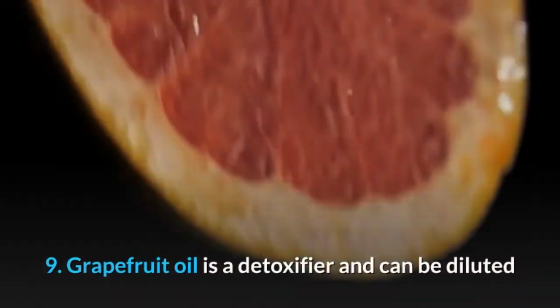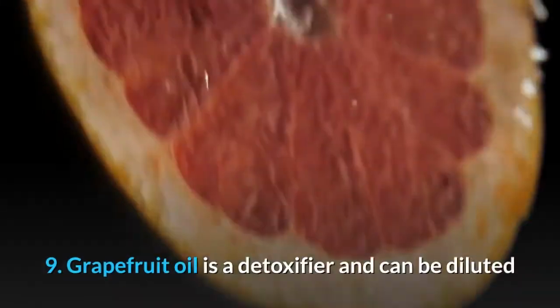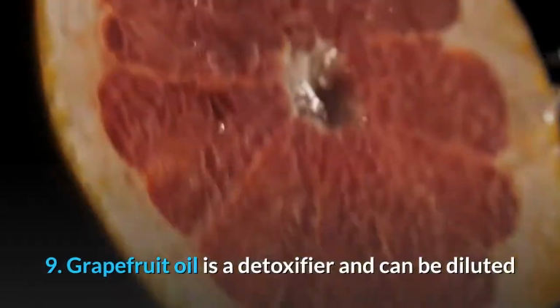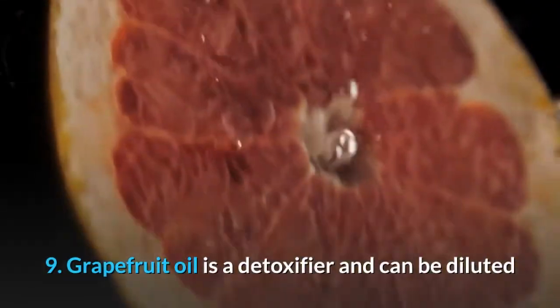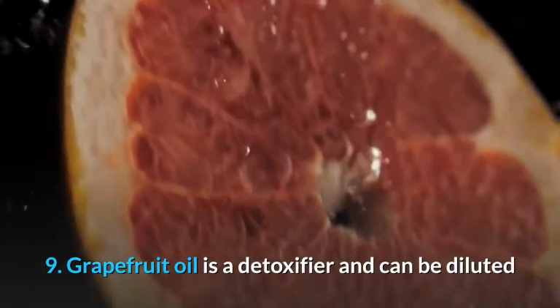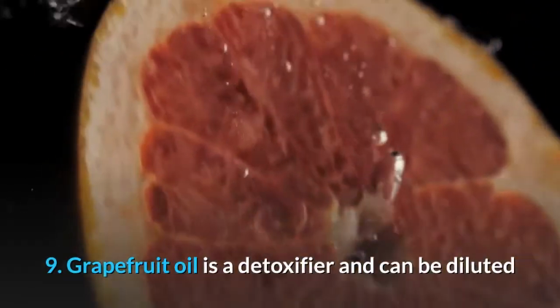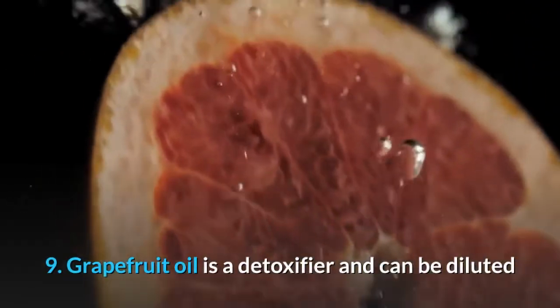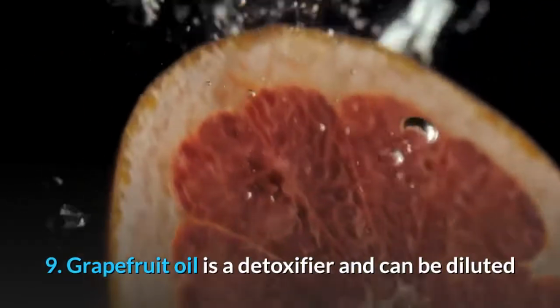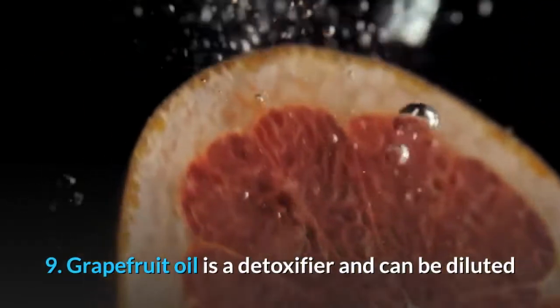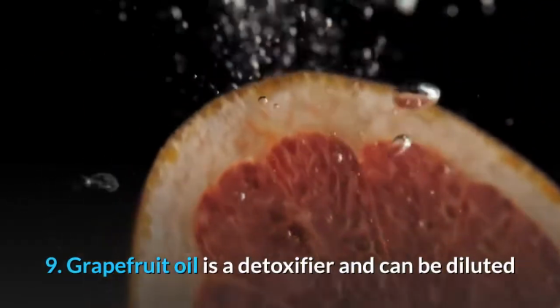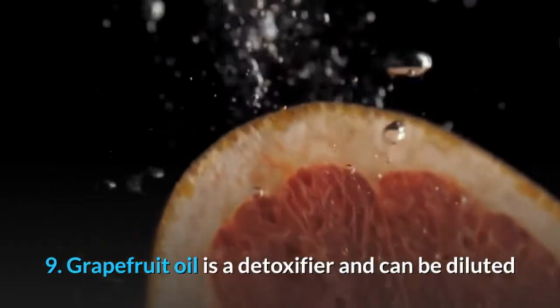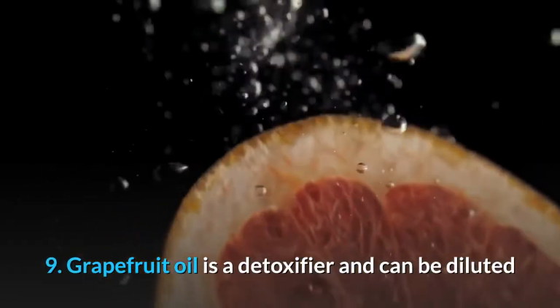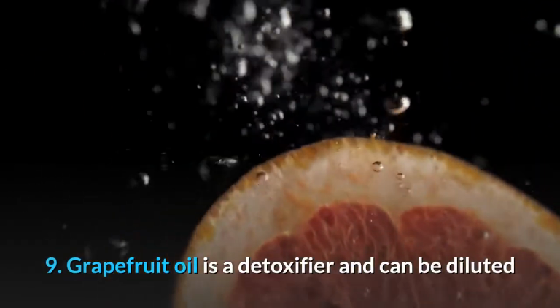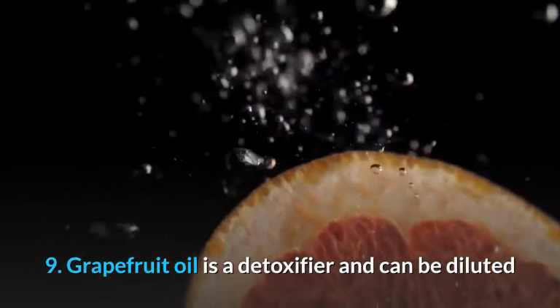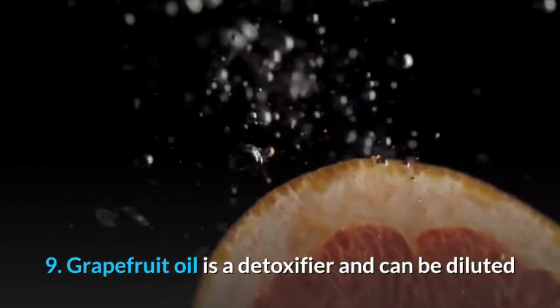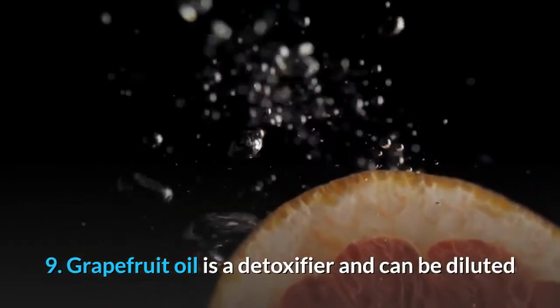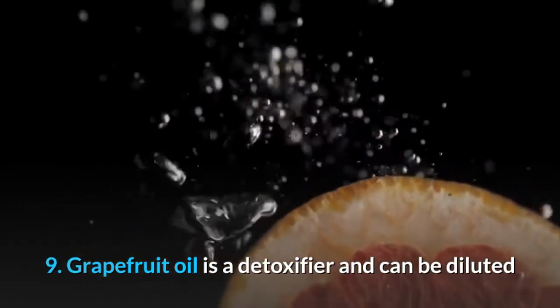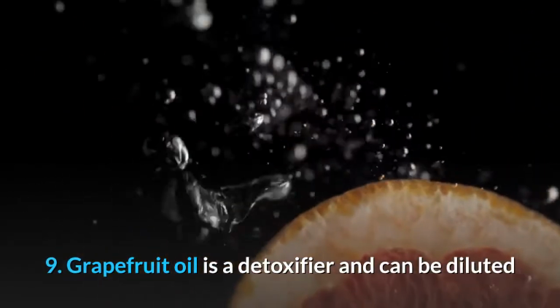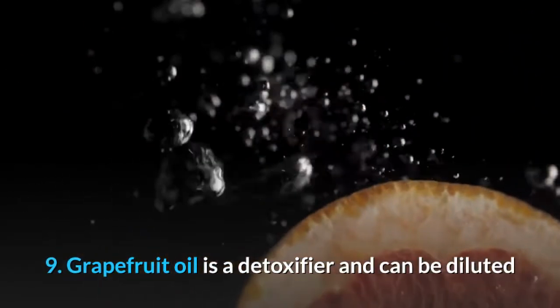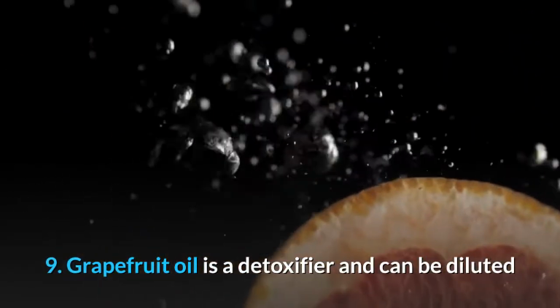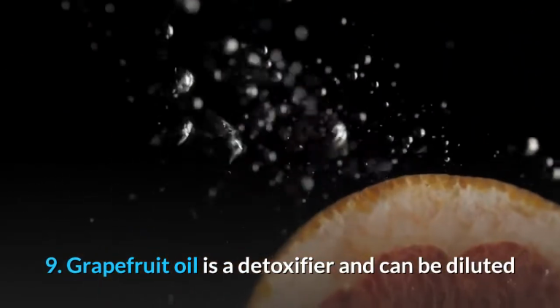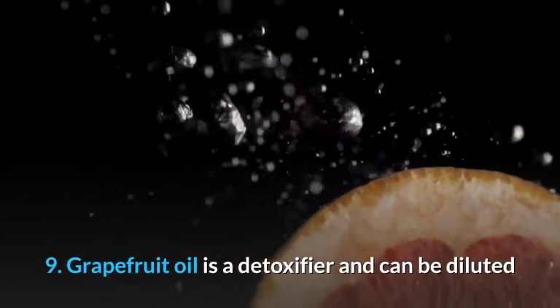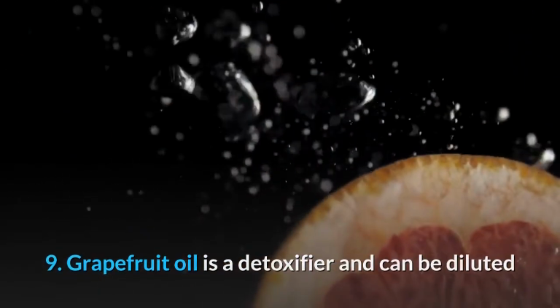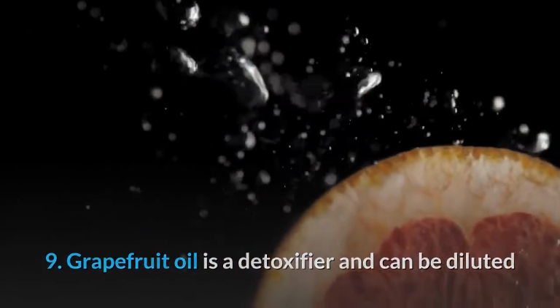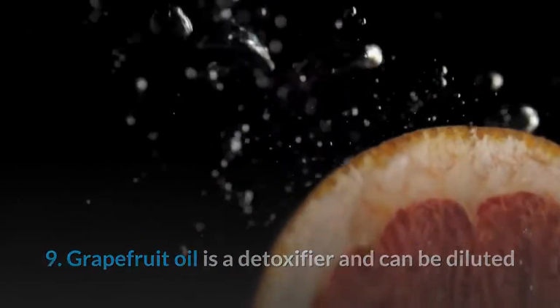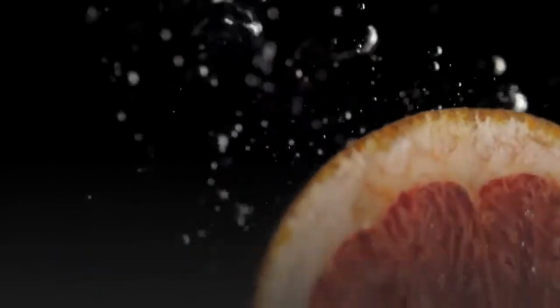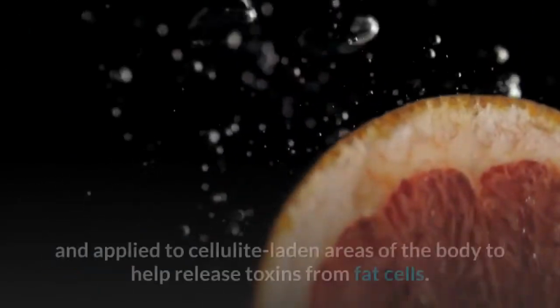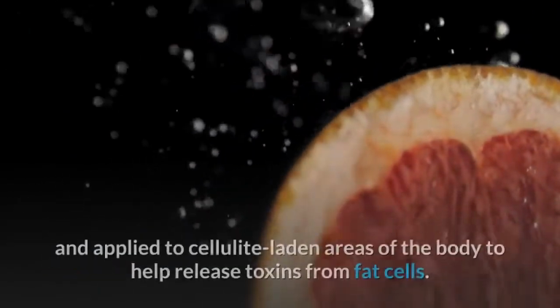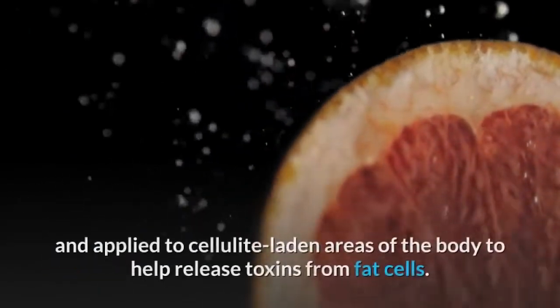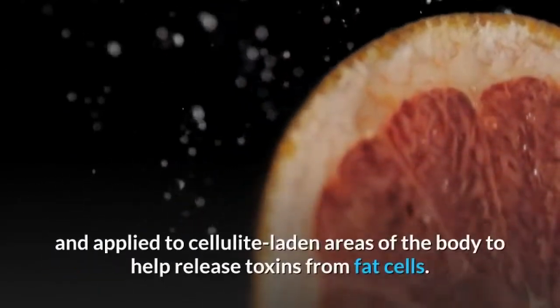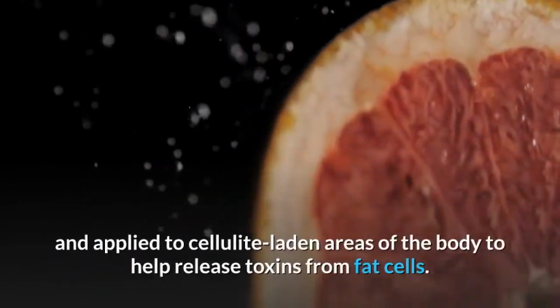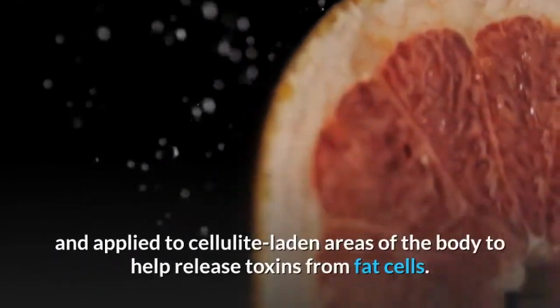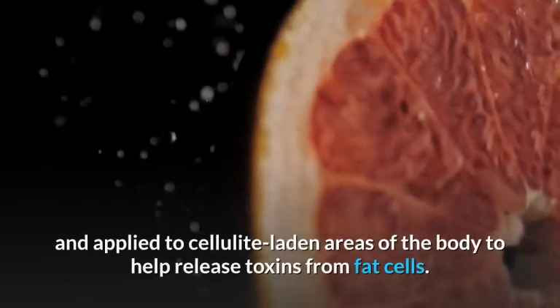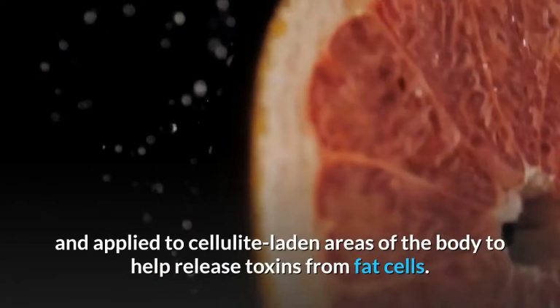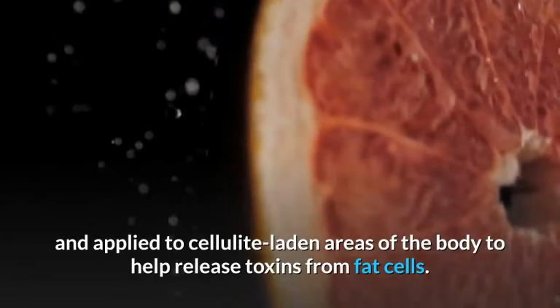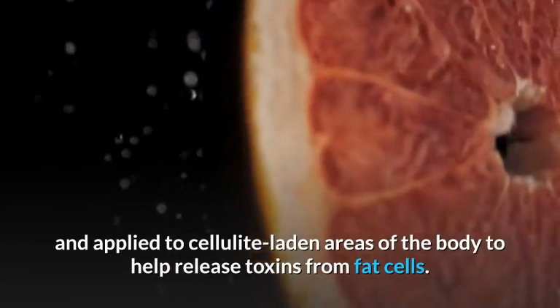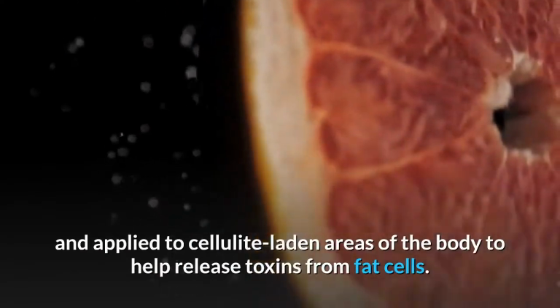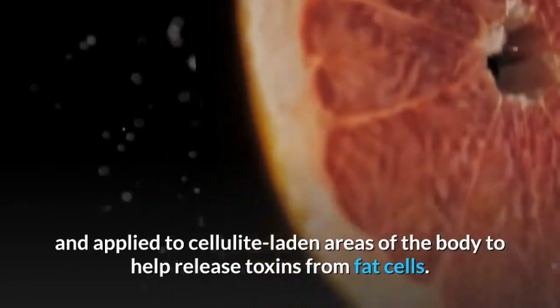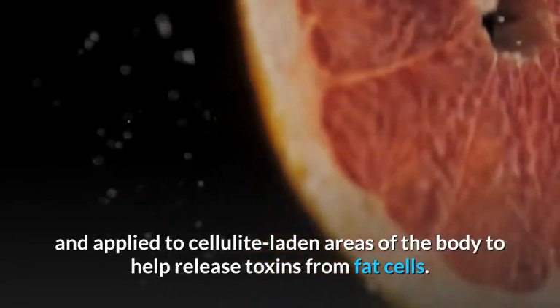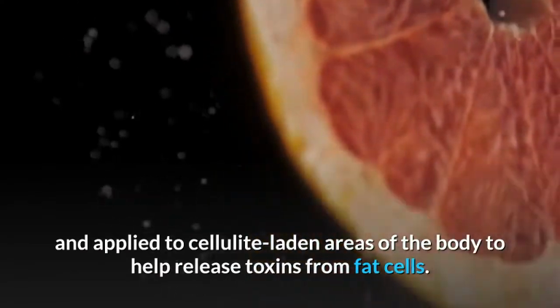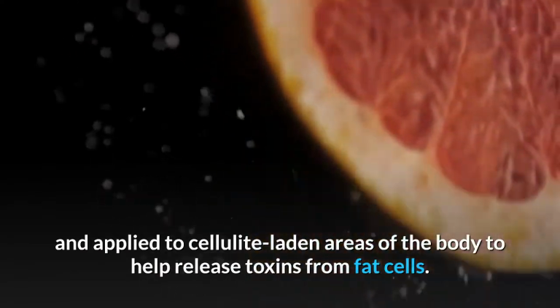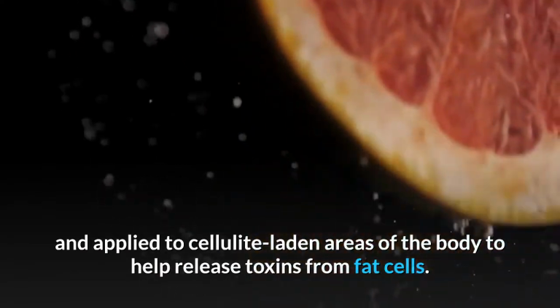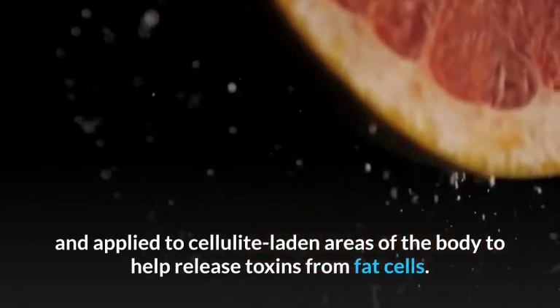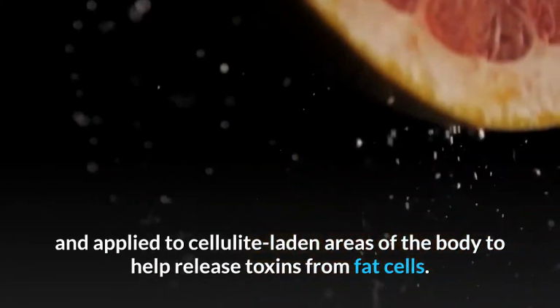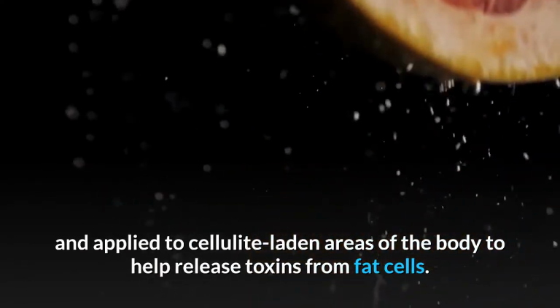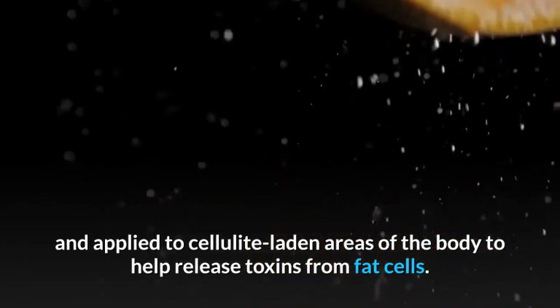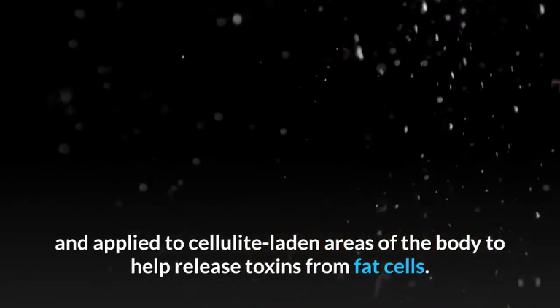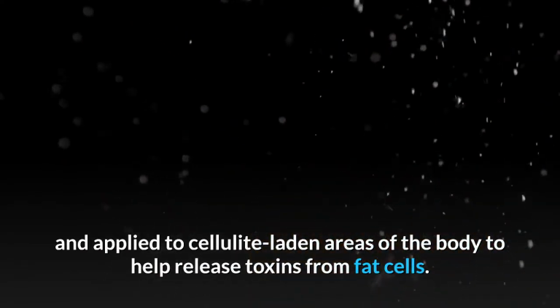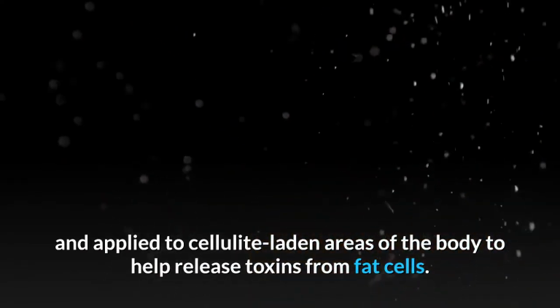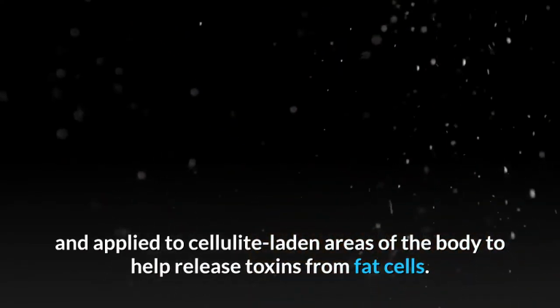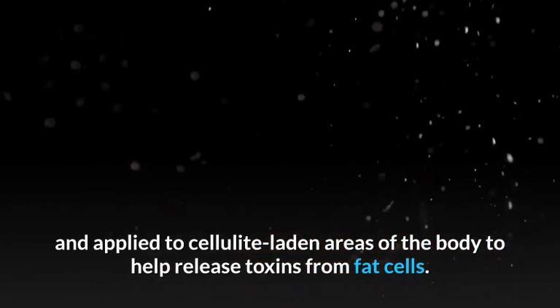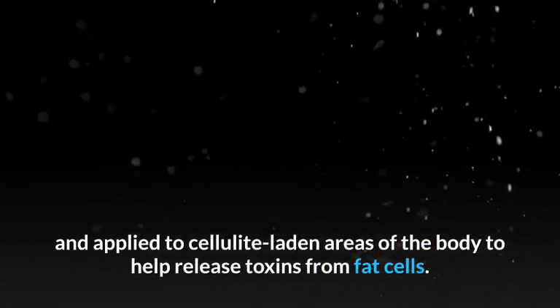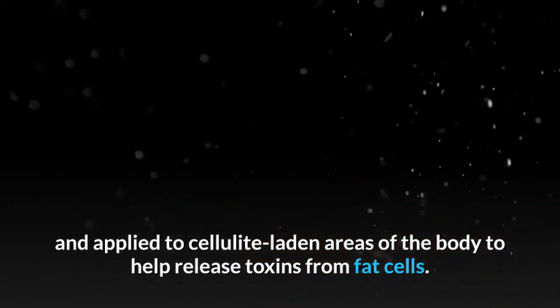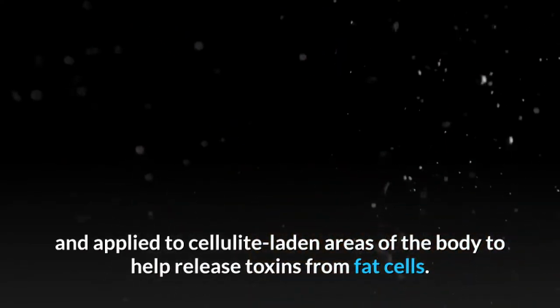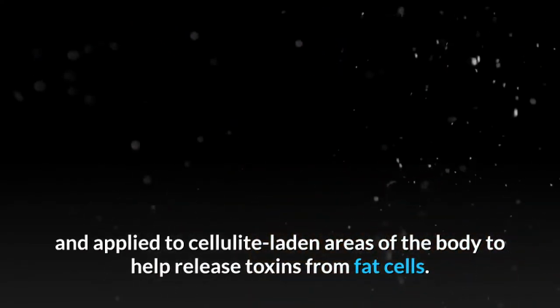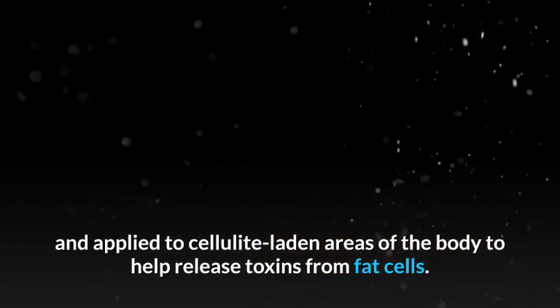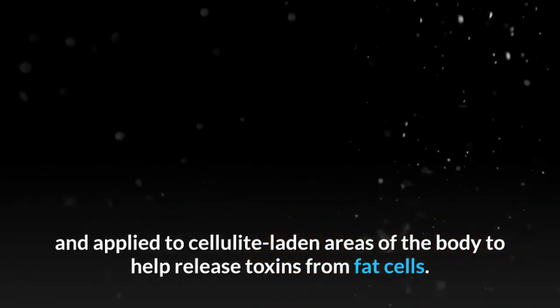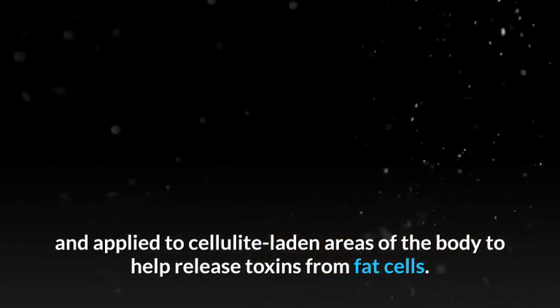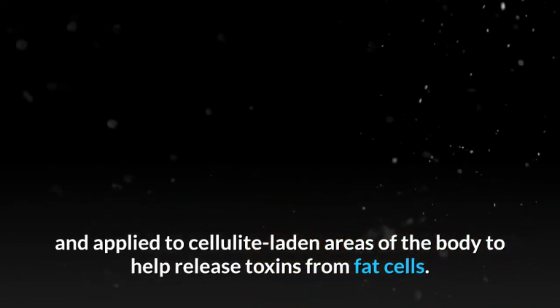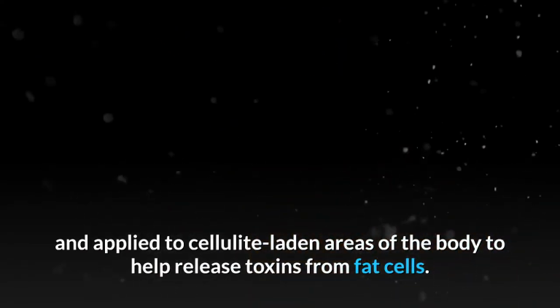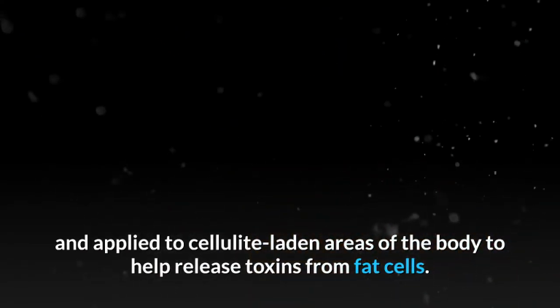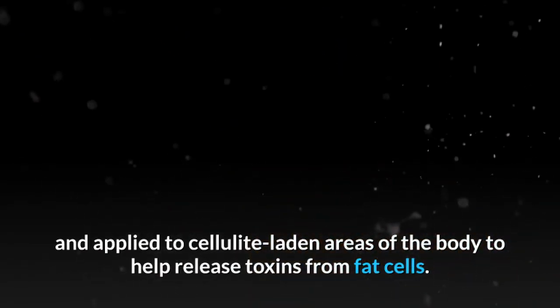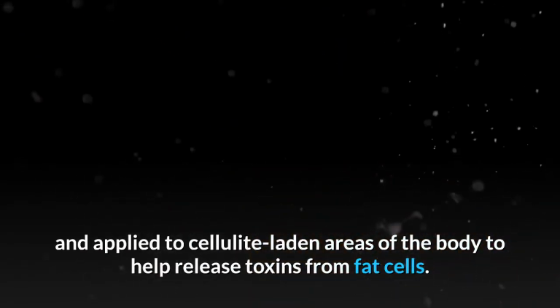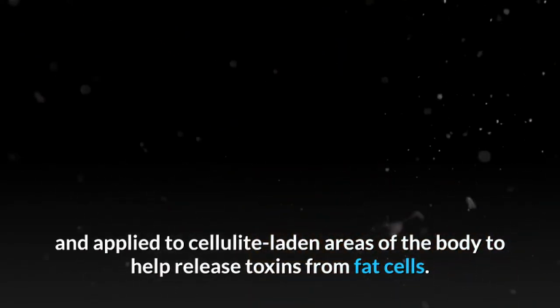Grapefruit oil is a detoxifier and can be diluted and applied to cellulite-laden areas of the body to help release toxins from fat cells.